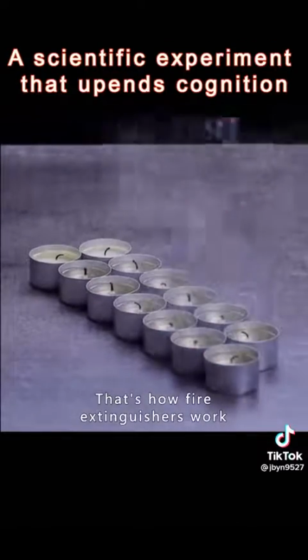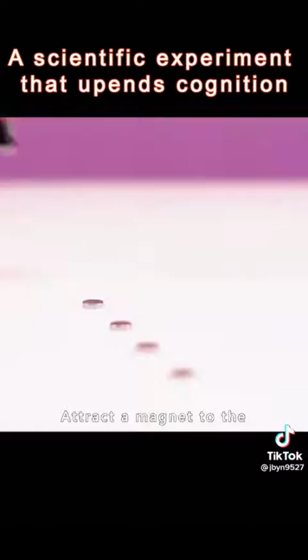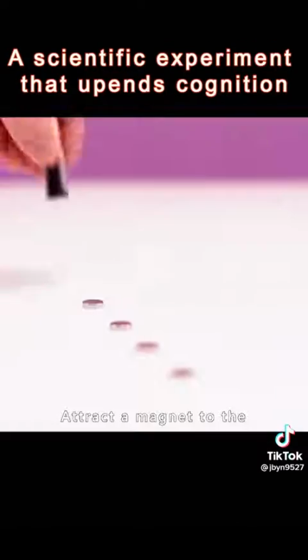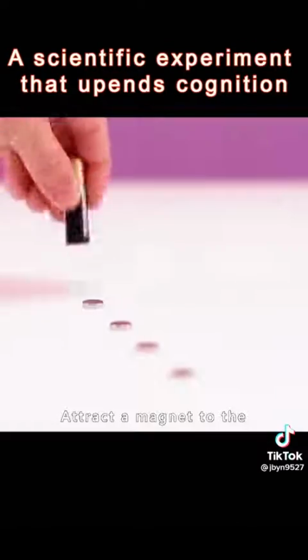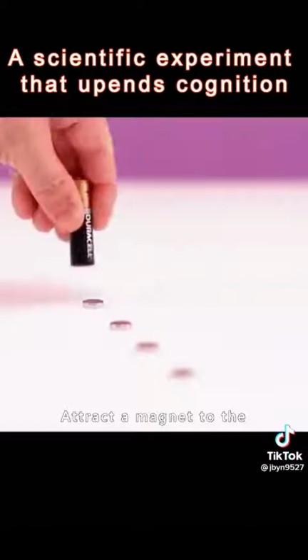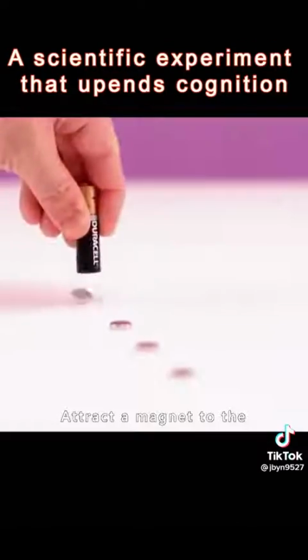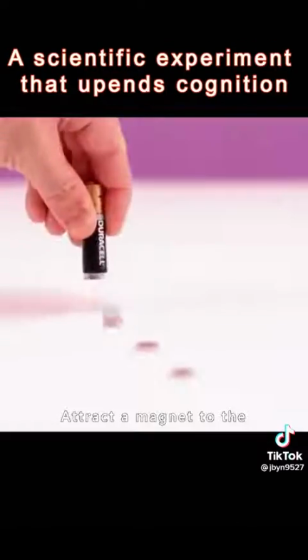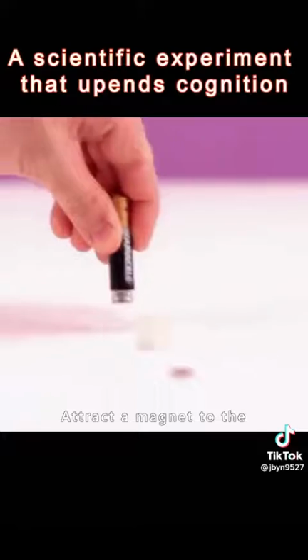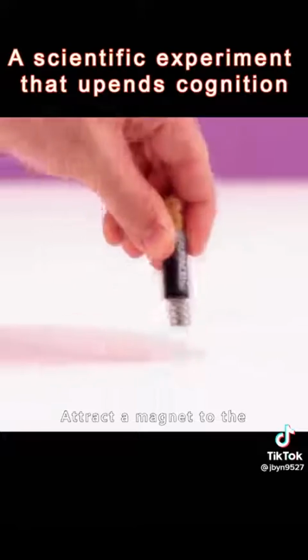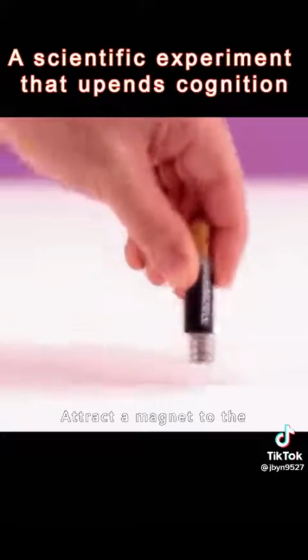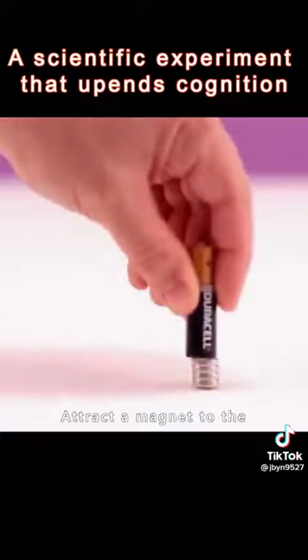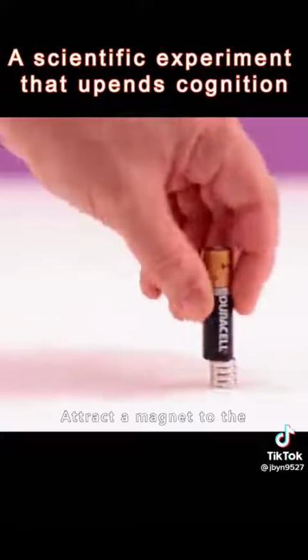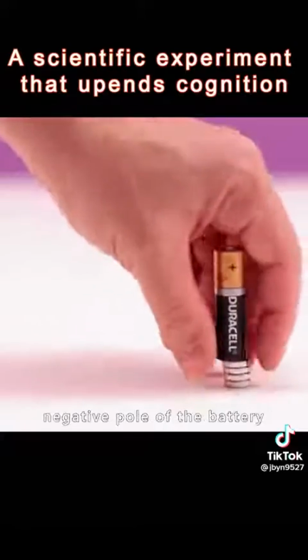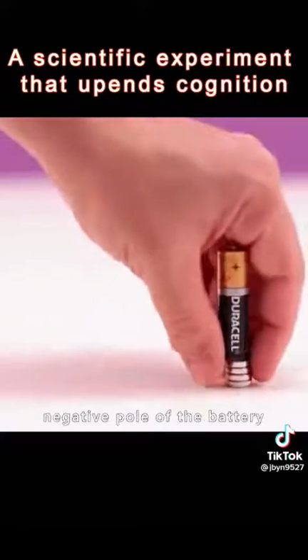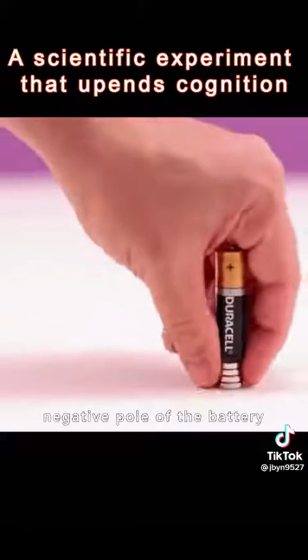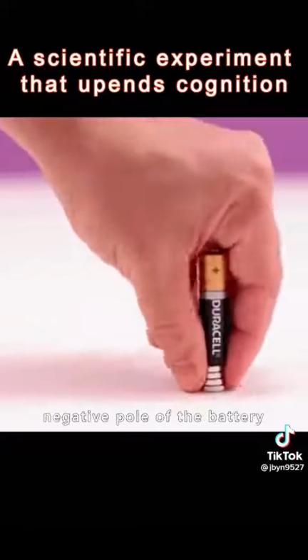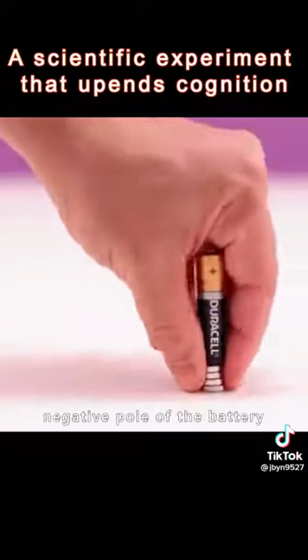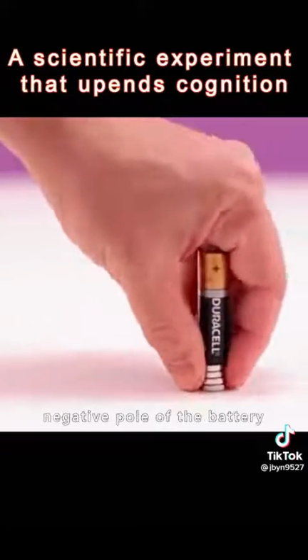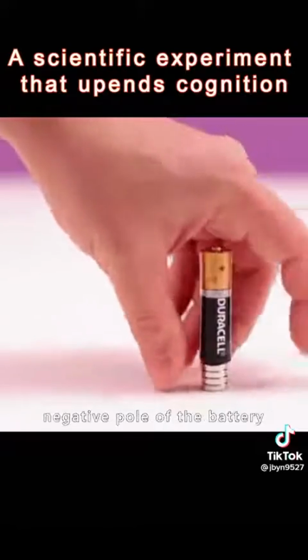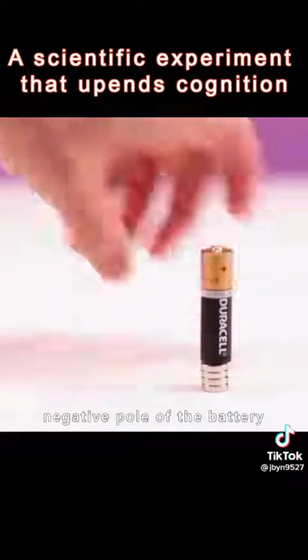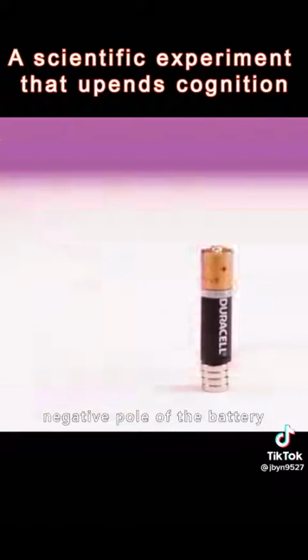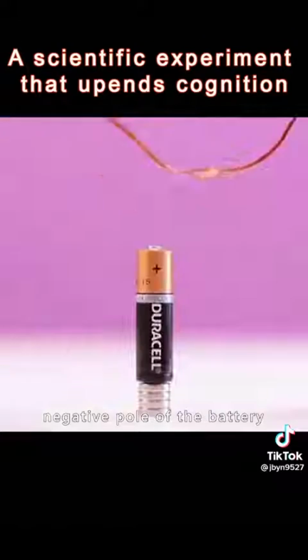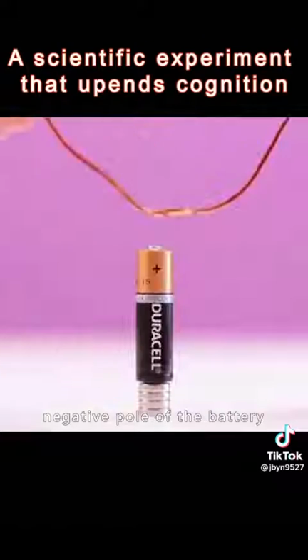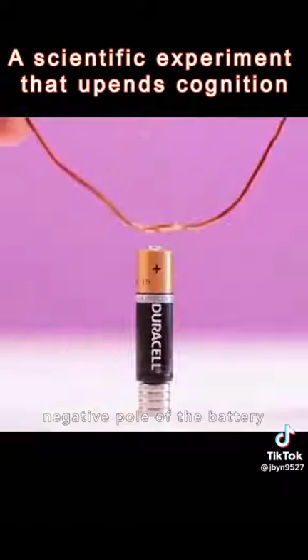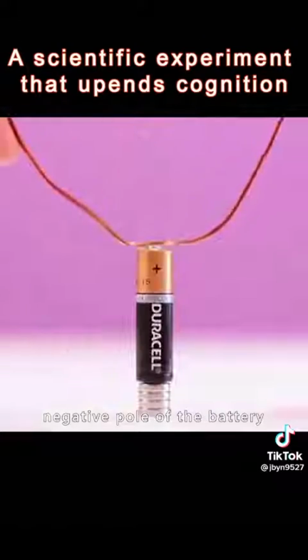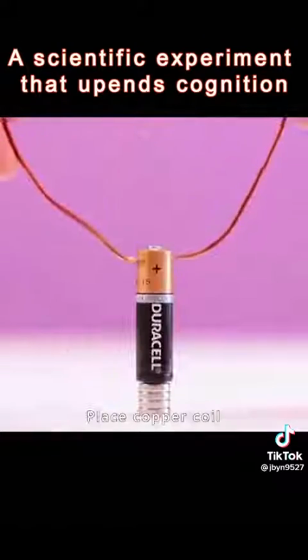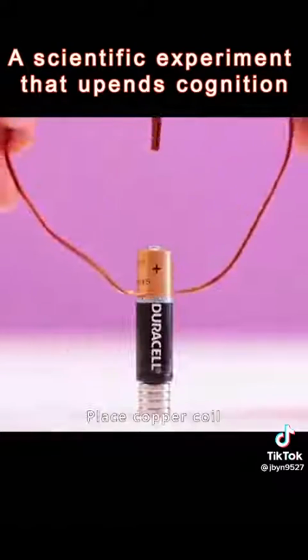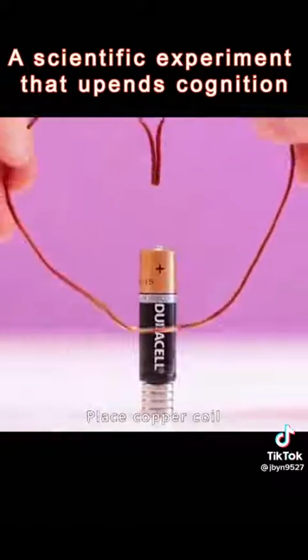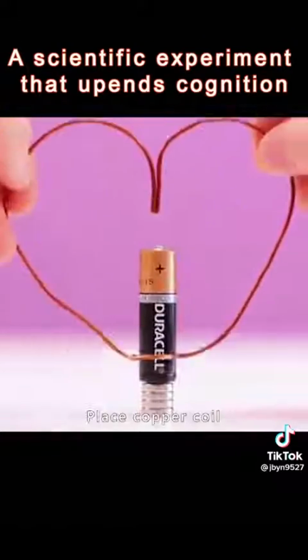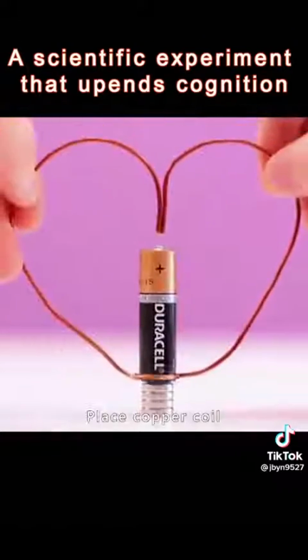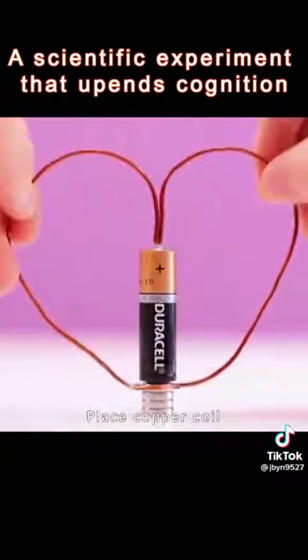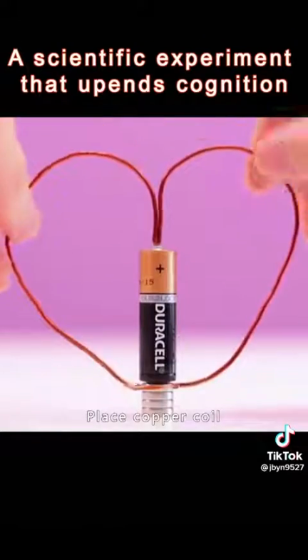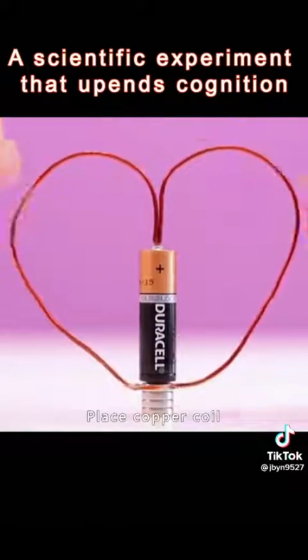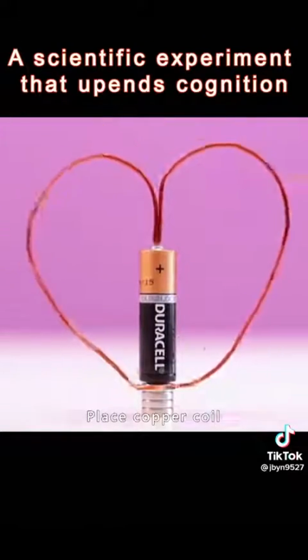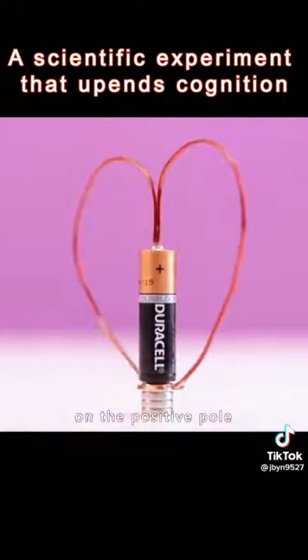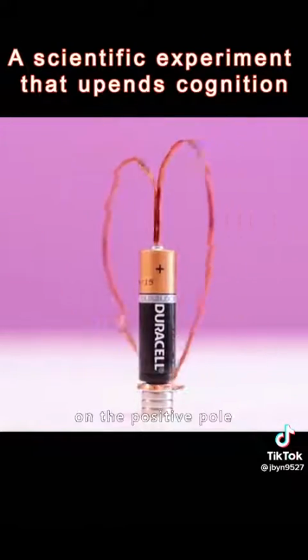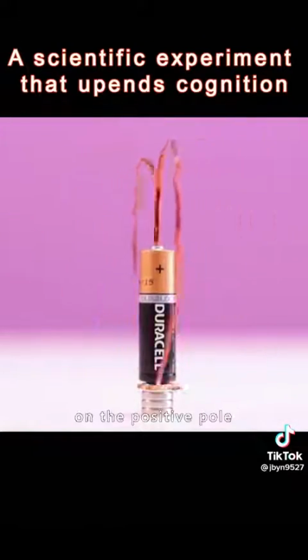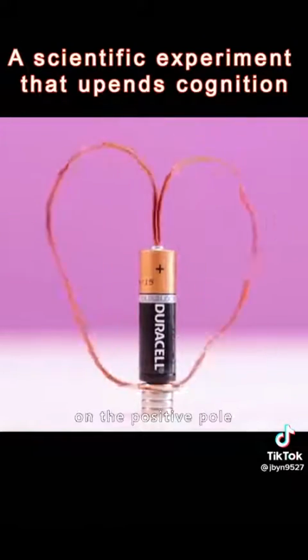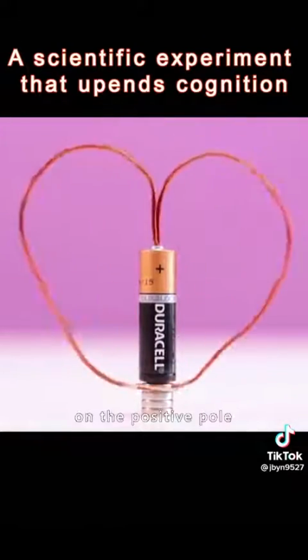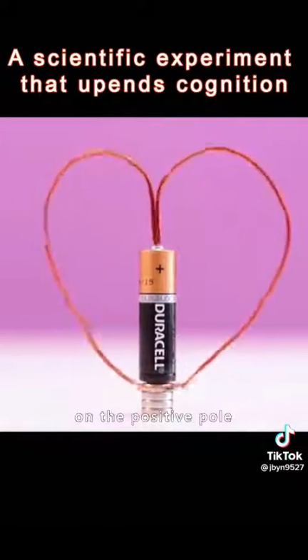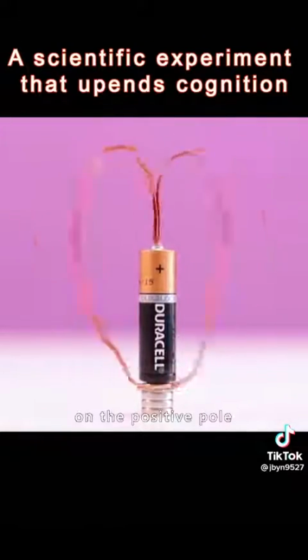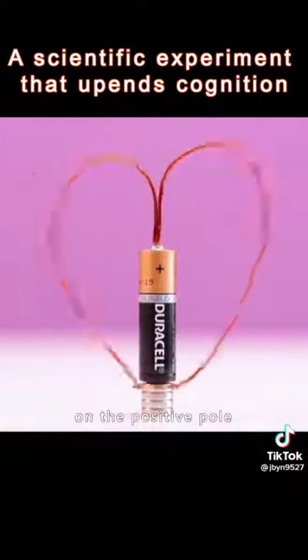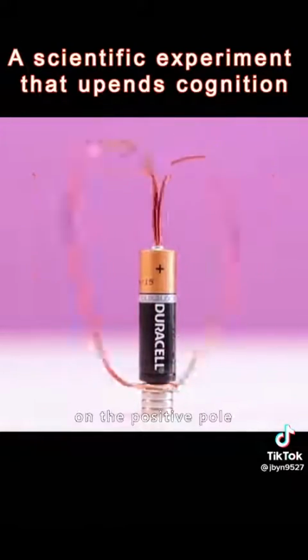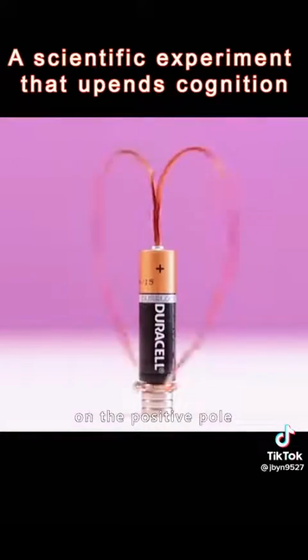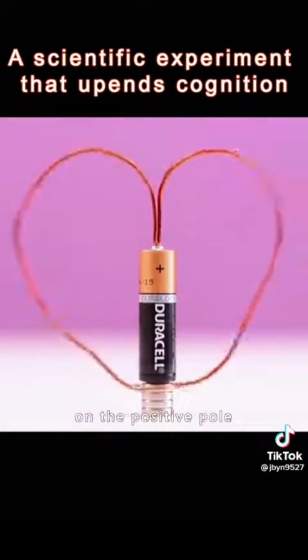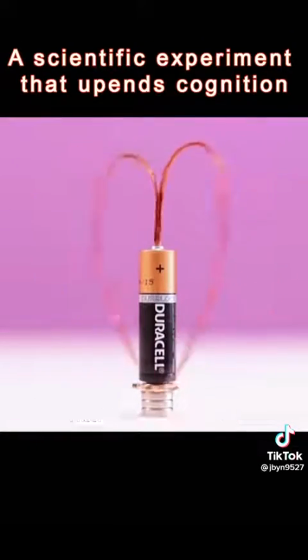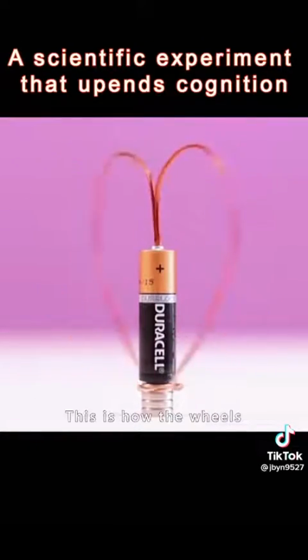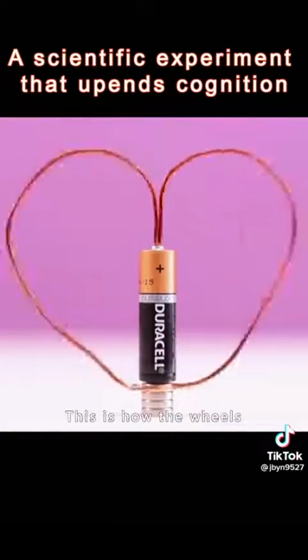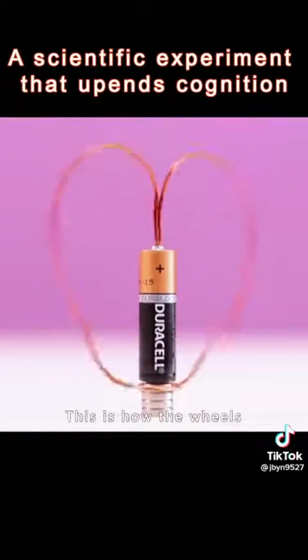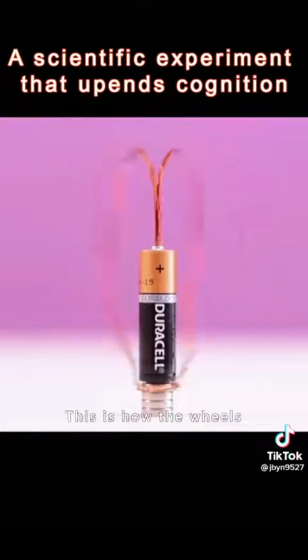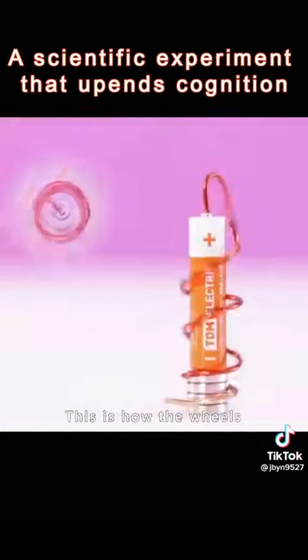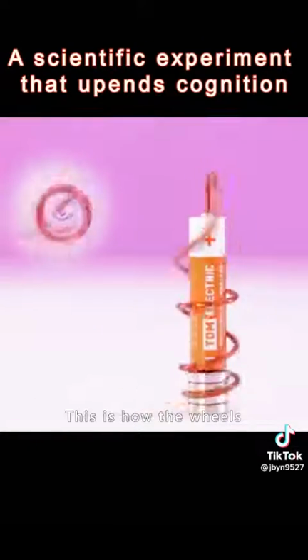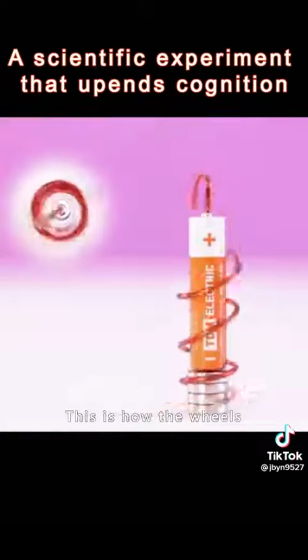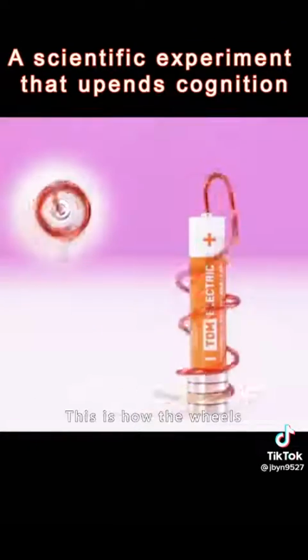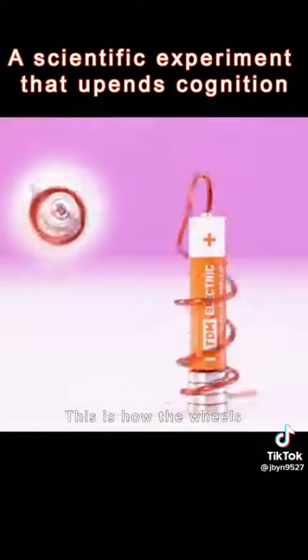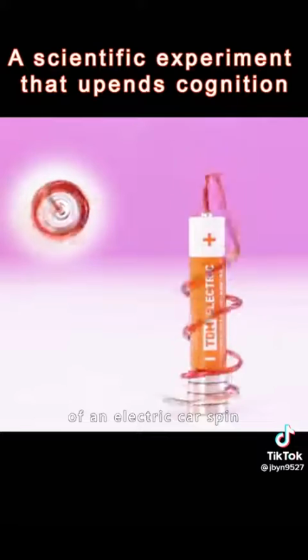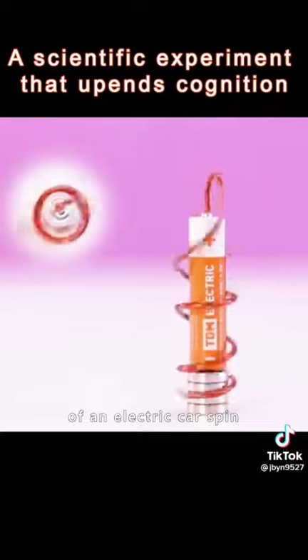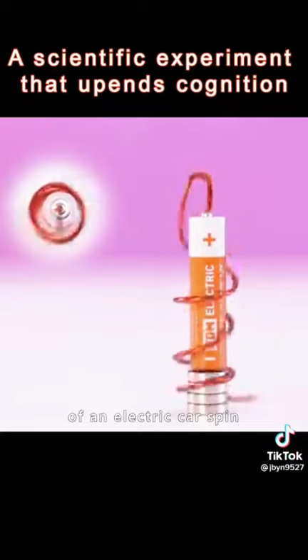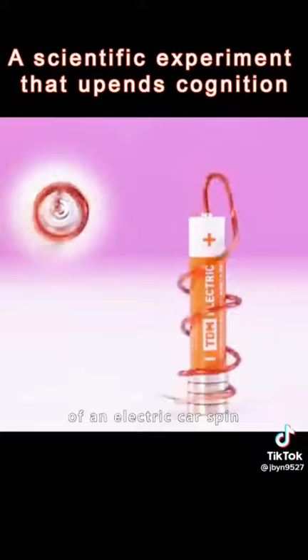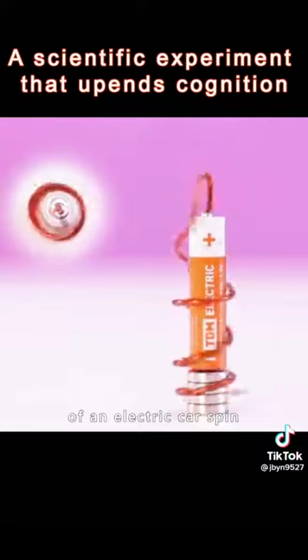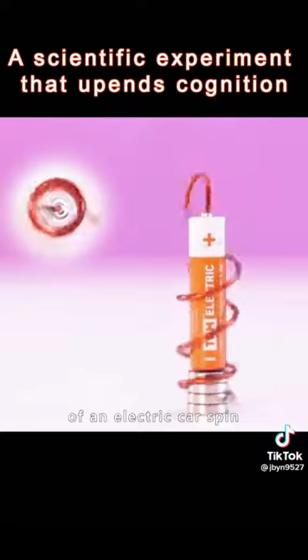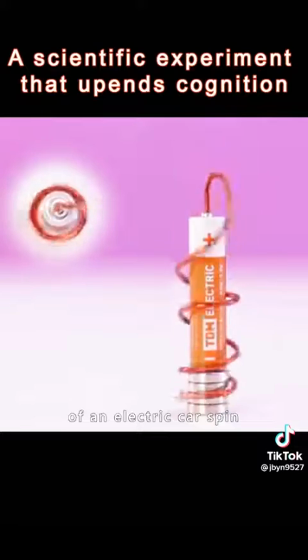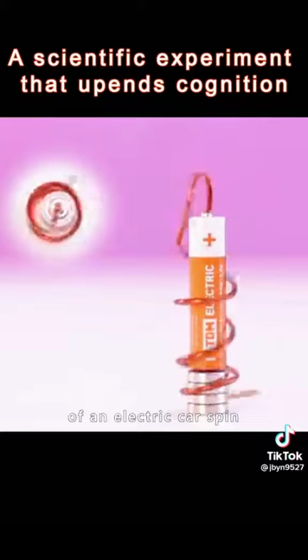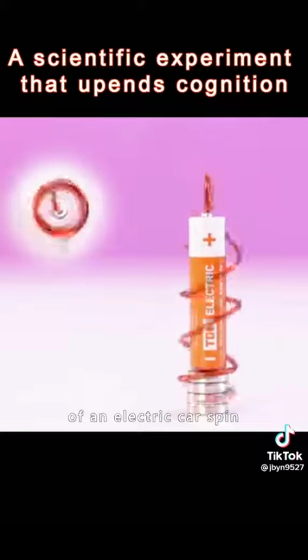Attract a magnet to the negative pole of a battery and place a copper coil on the positive pole. This is how the wheels of an electric car spin.